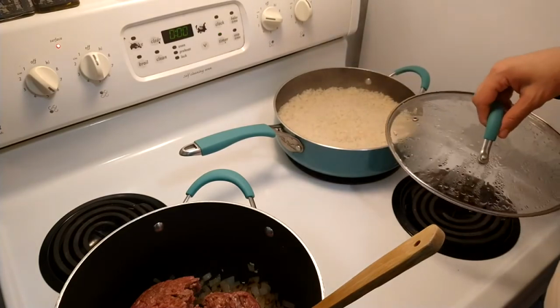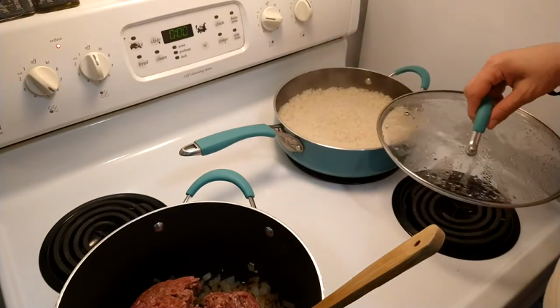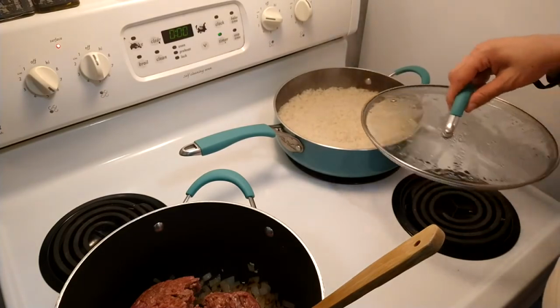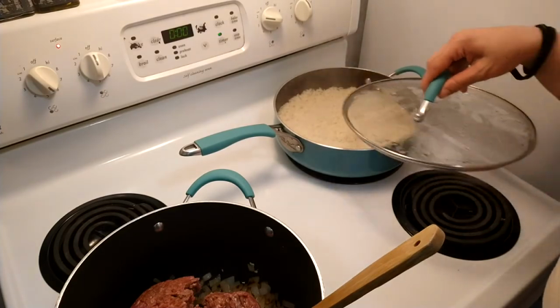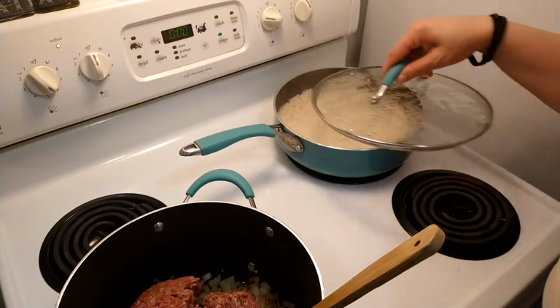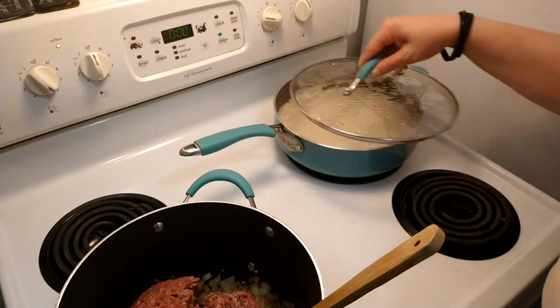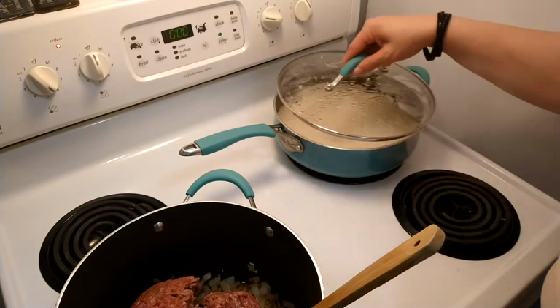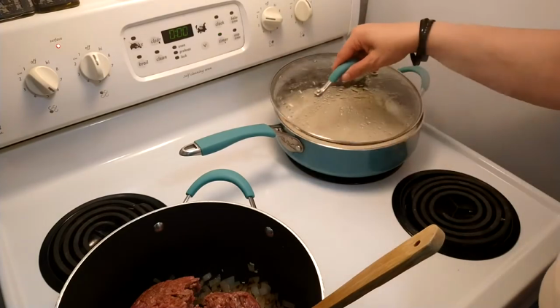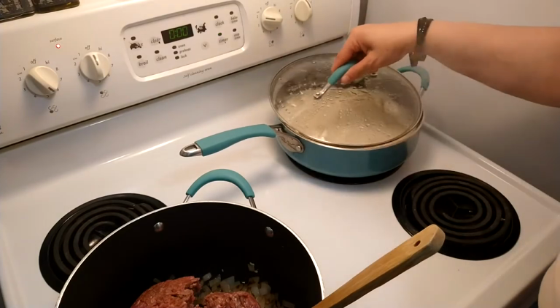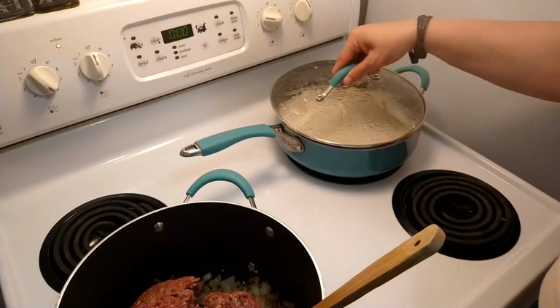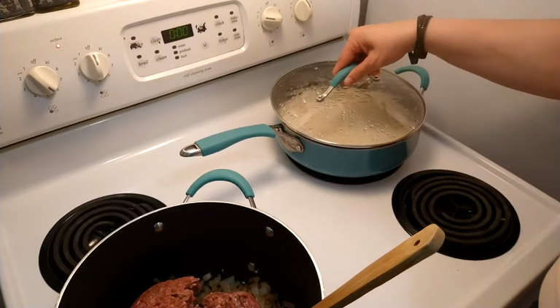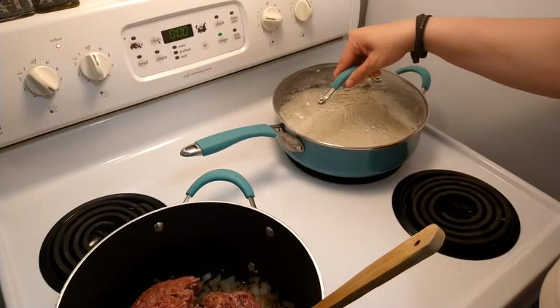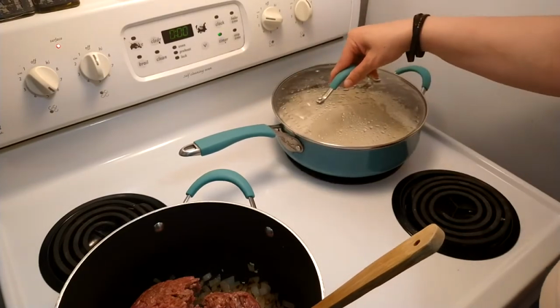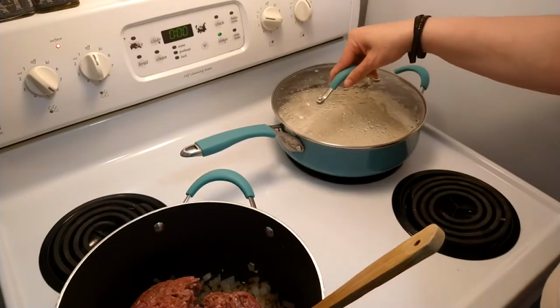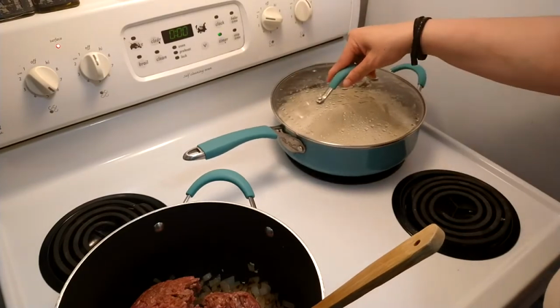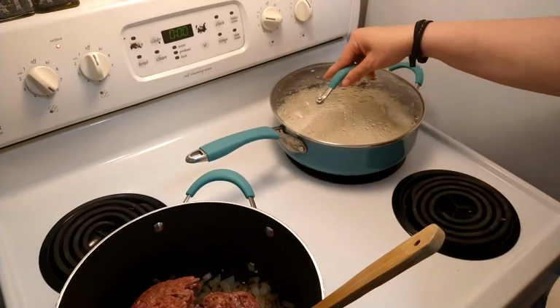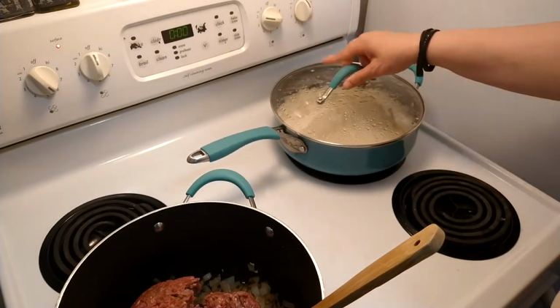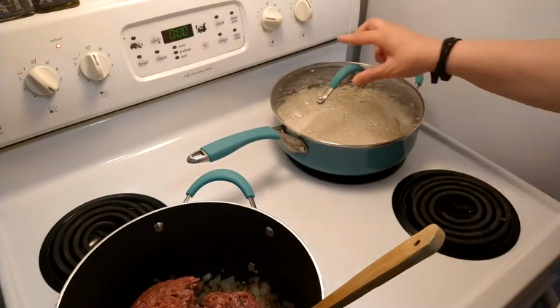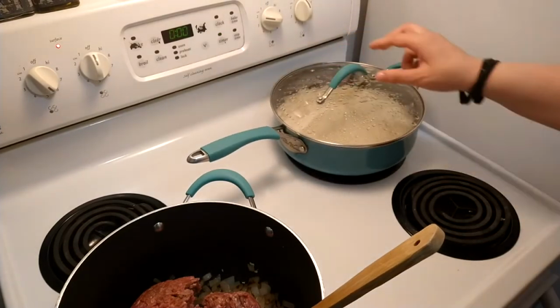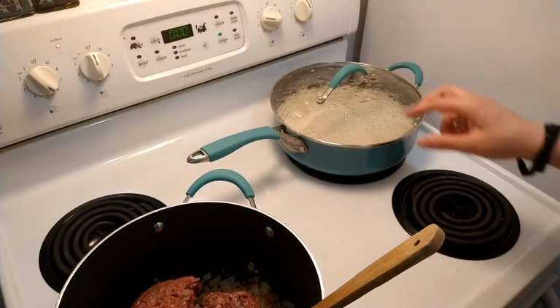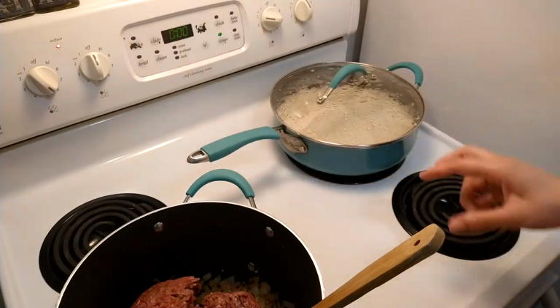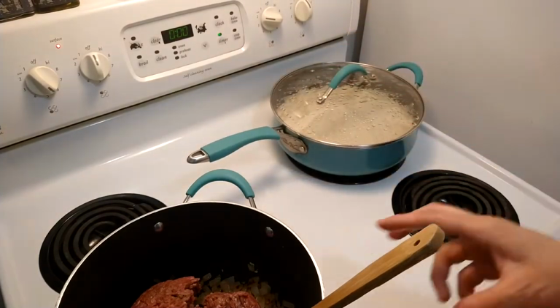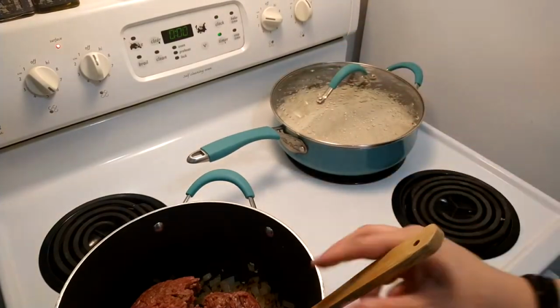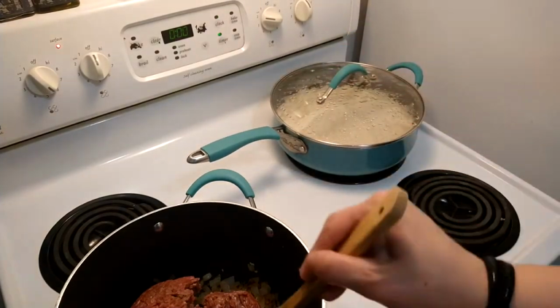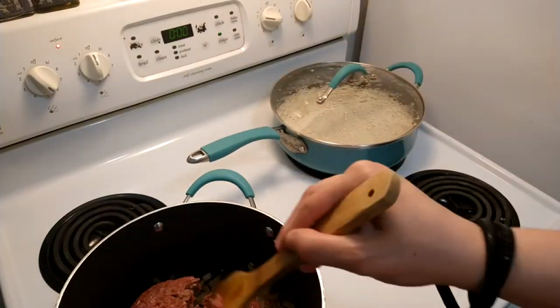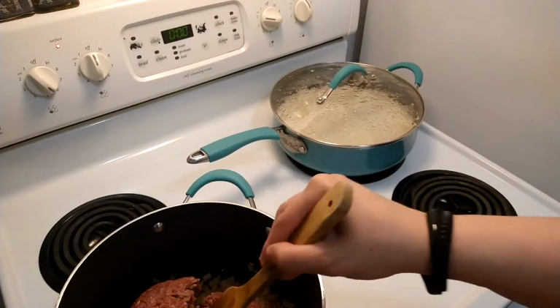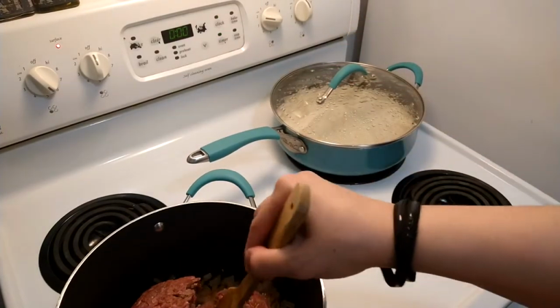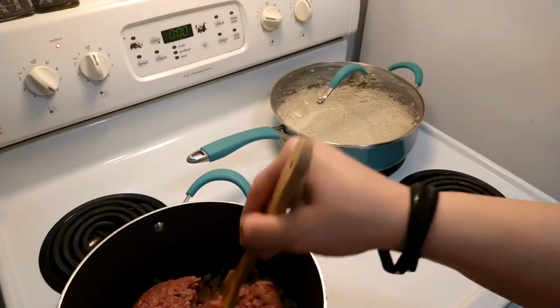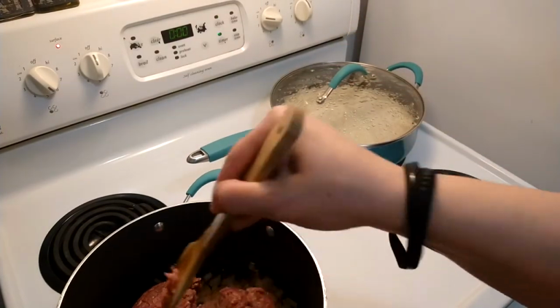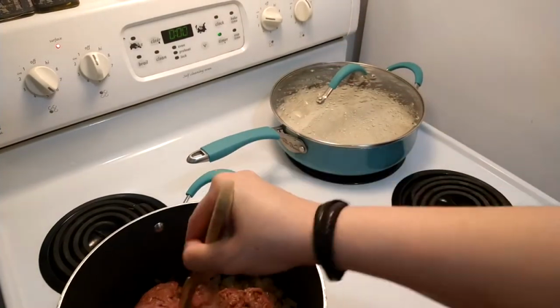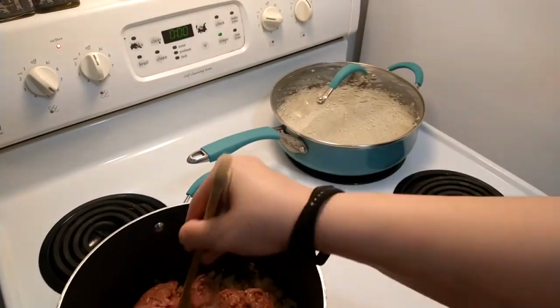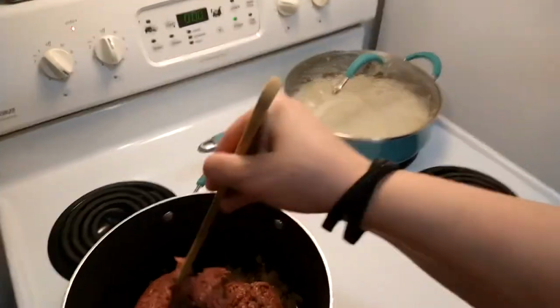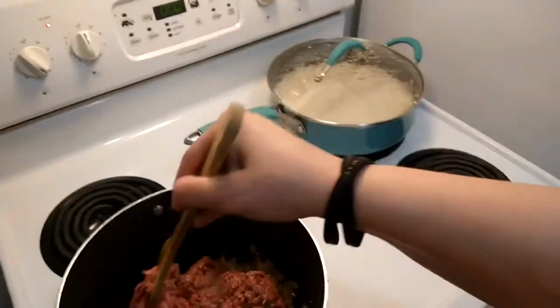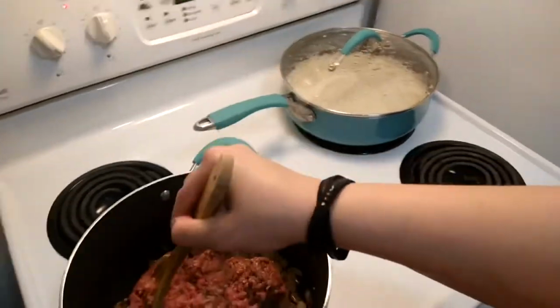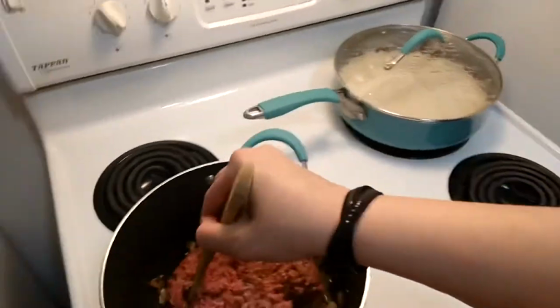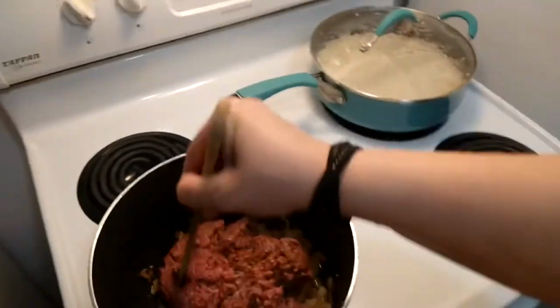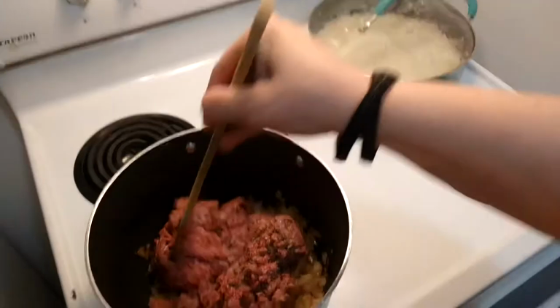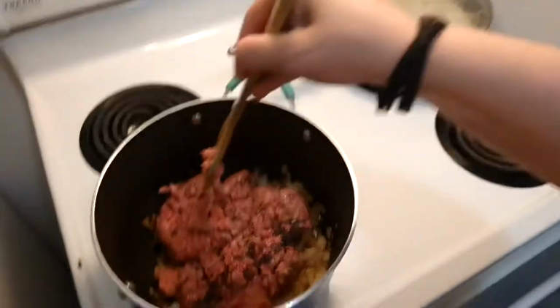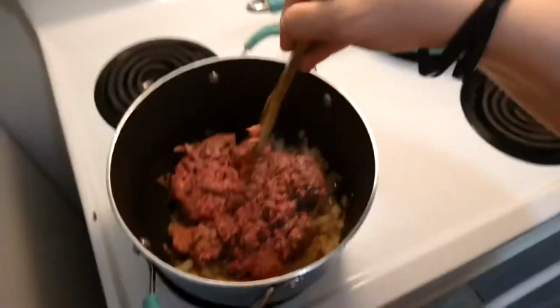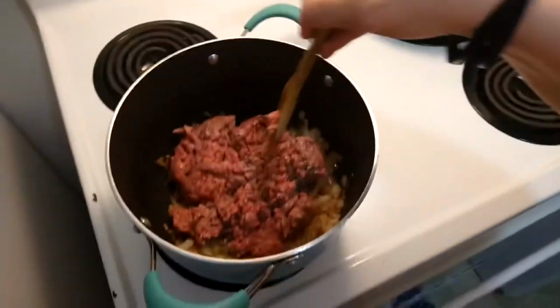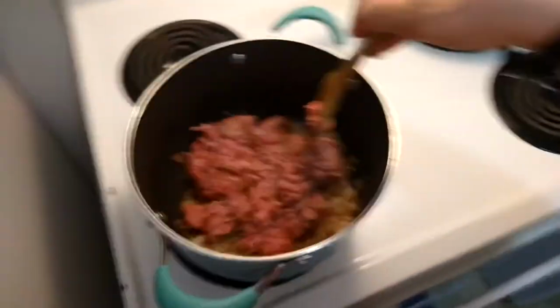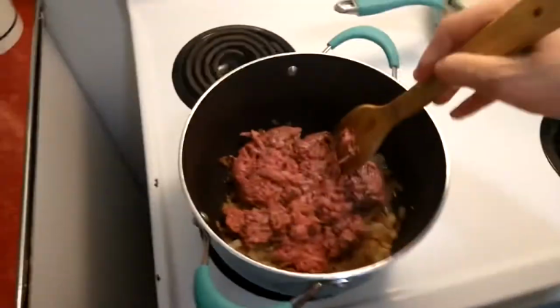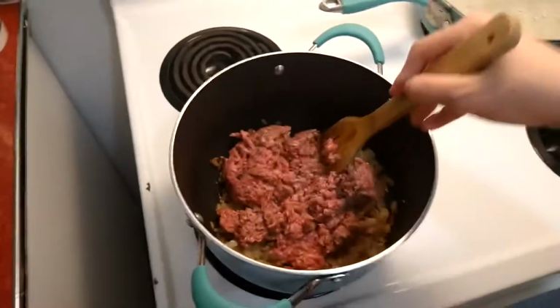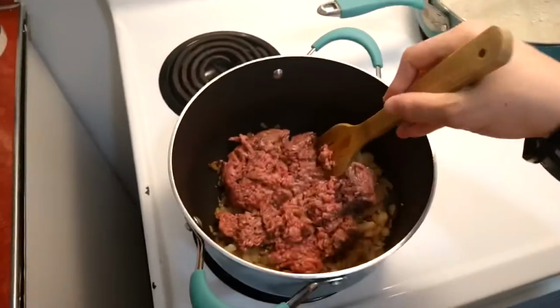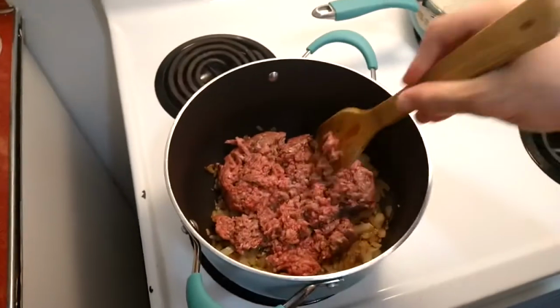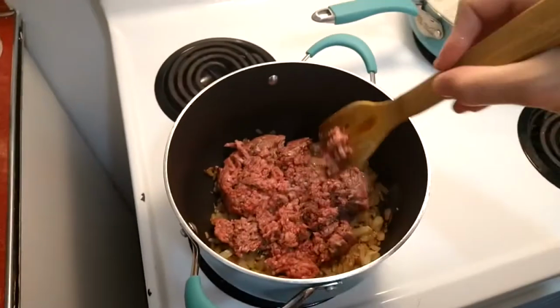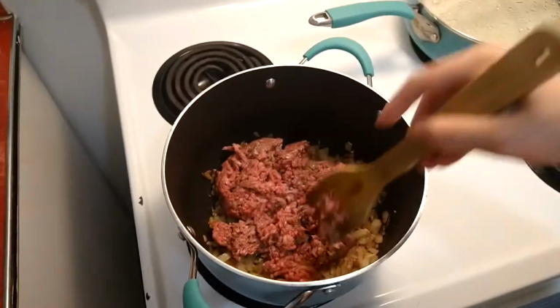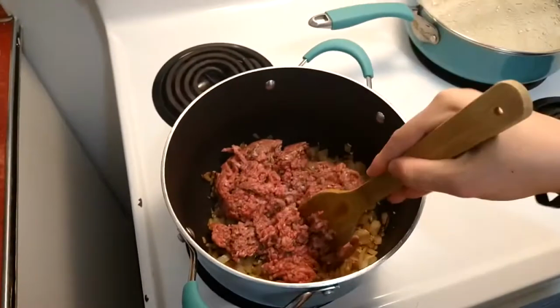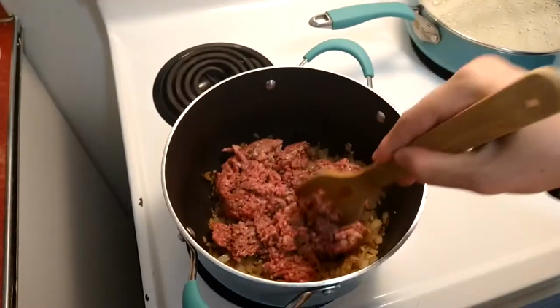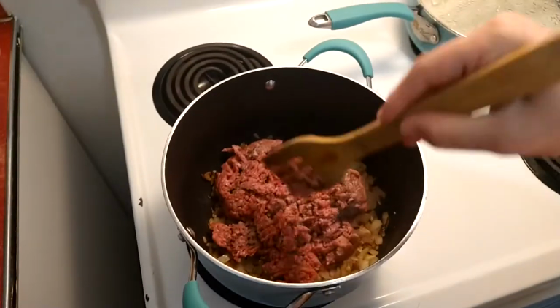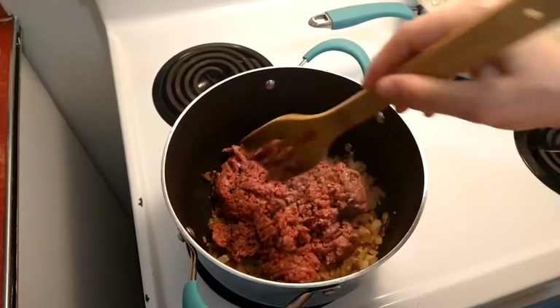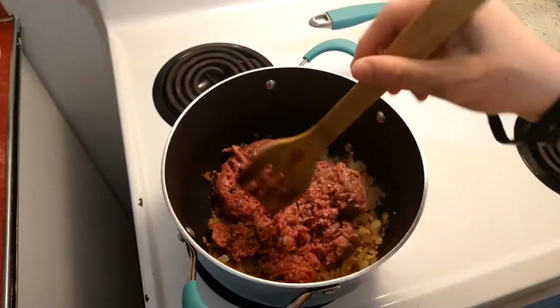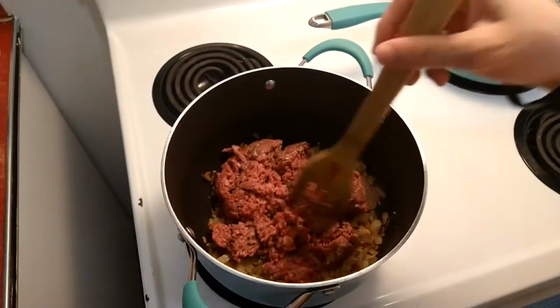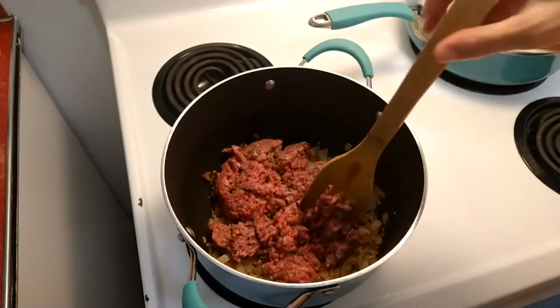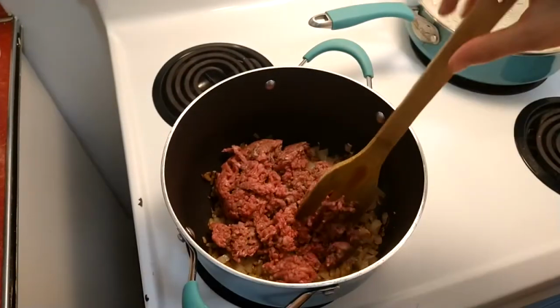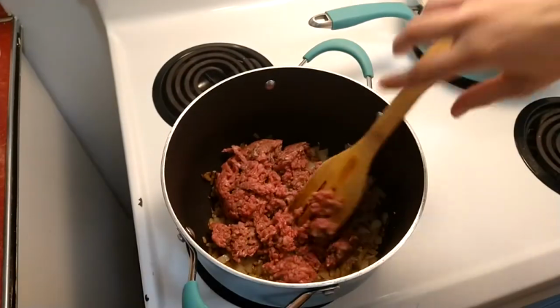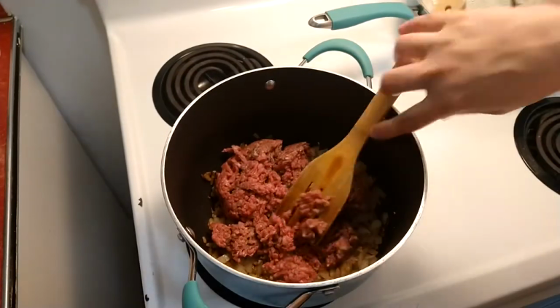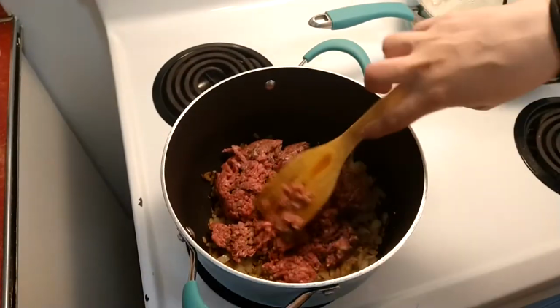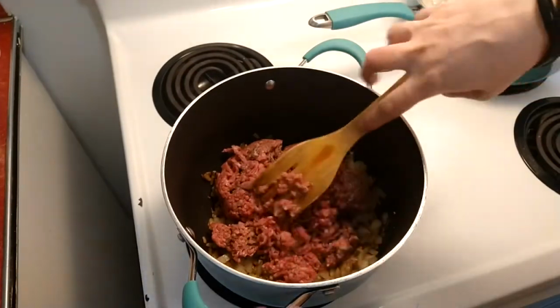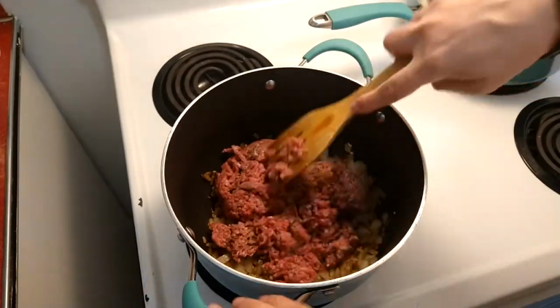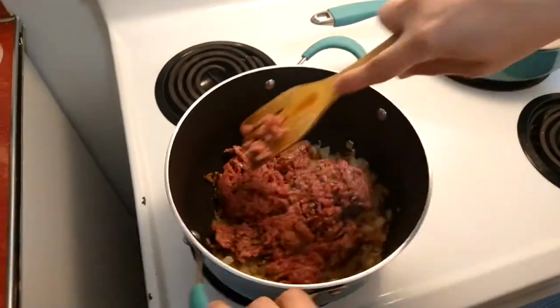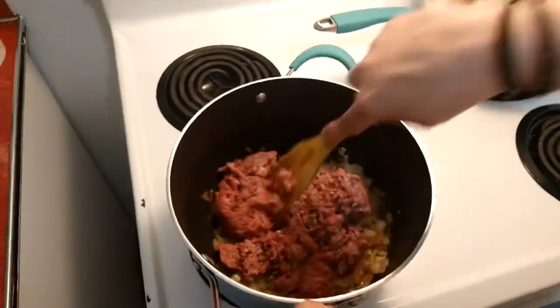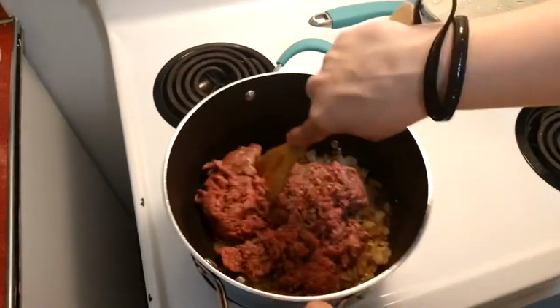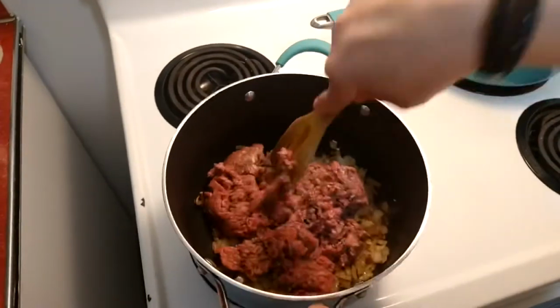Back to my rice — I'm going to let that cook five minutes longer. It can take anywhere from 15 to 20 minutes total.